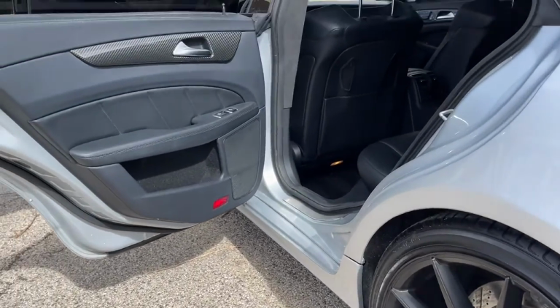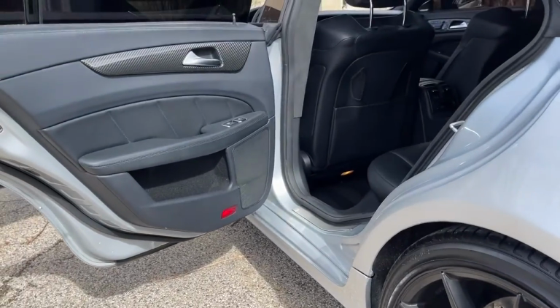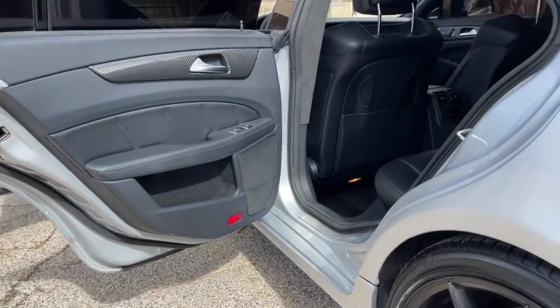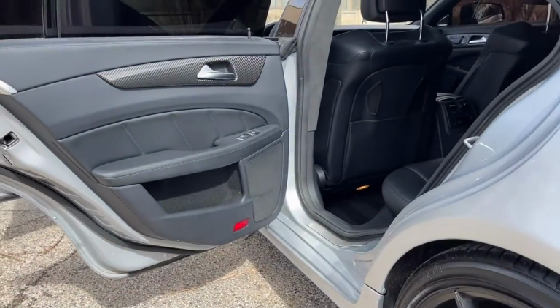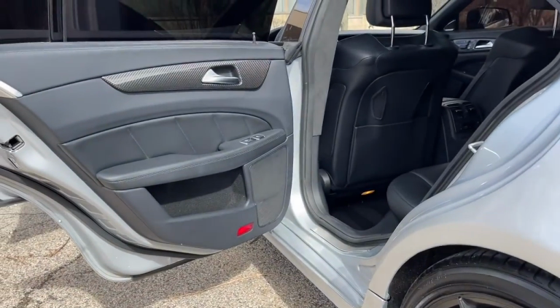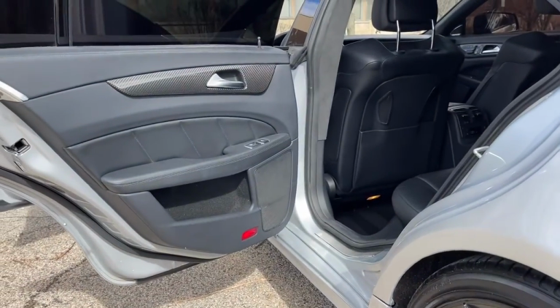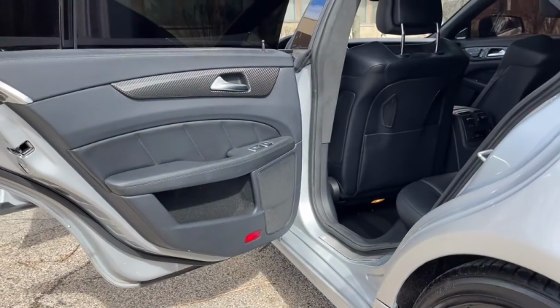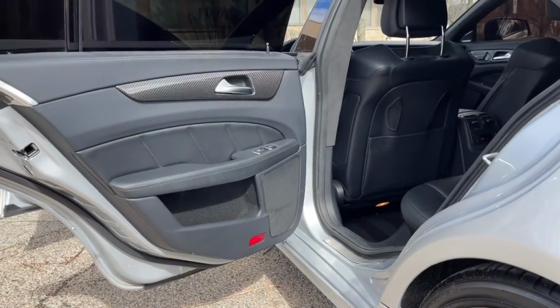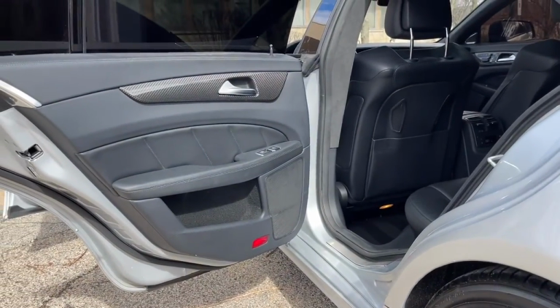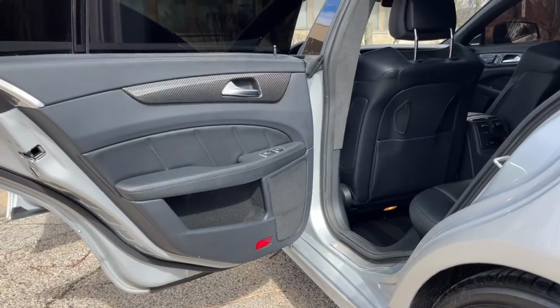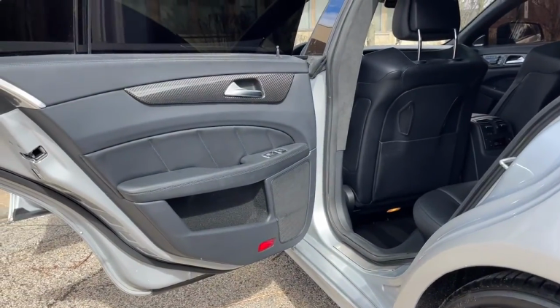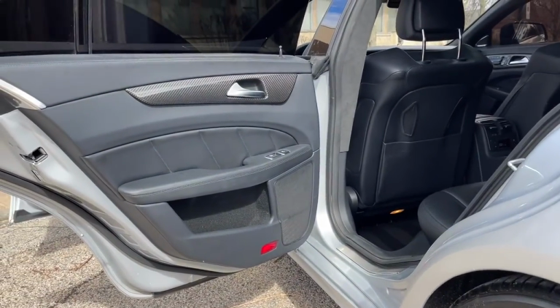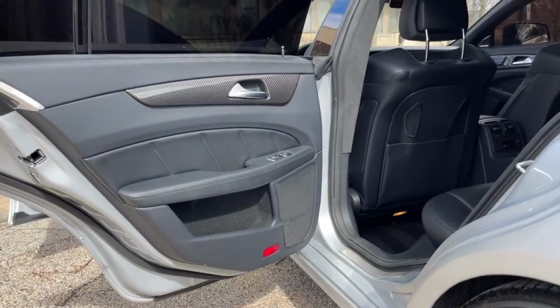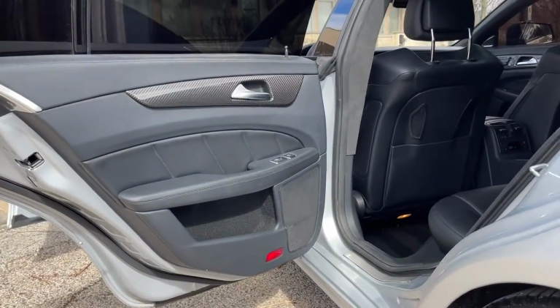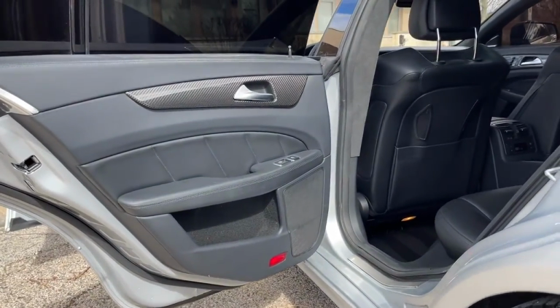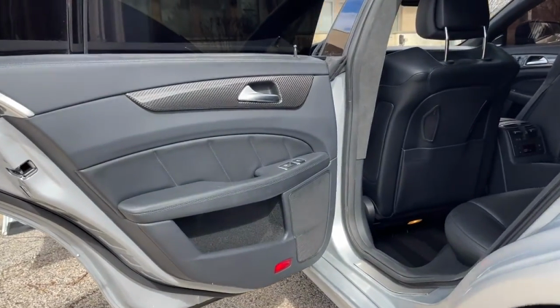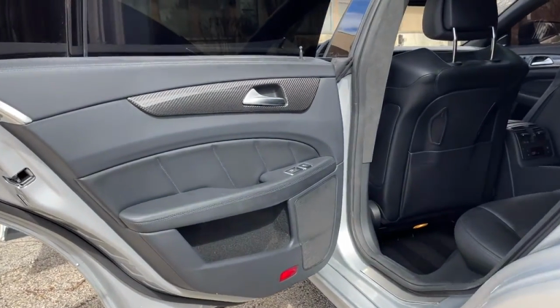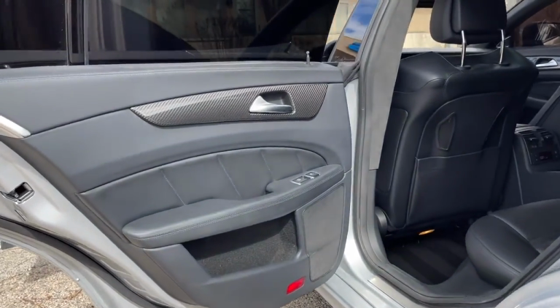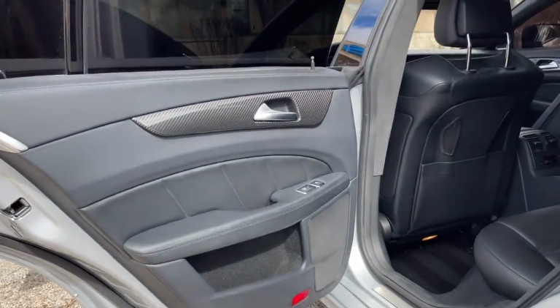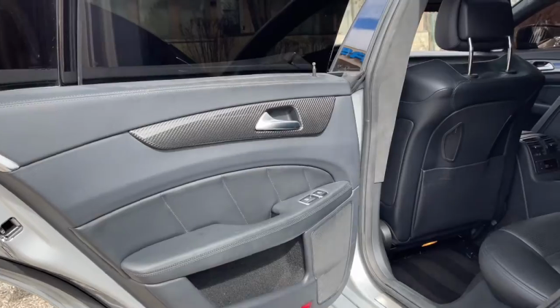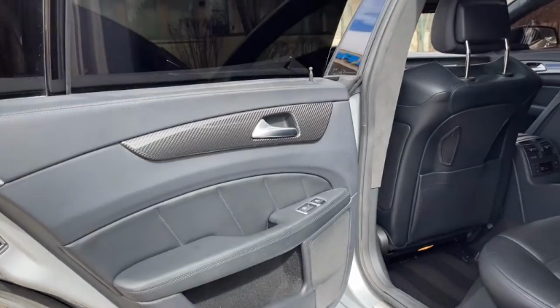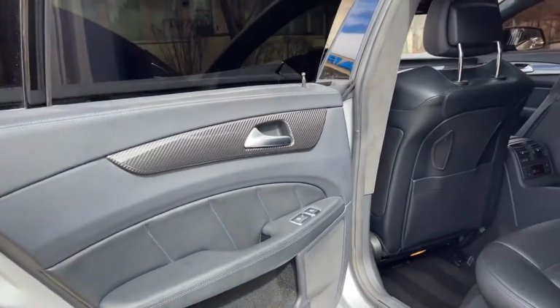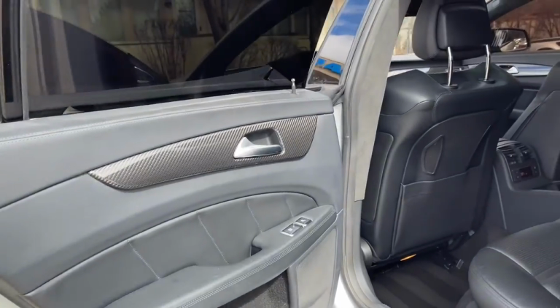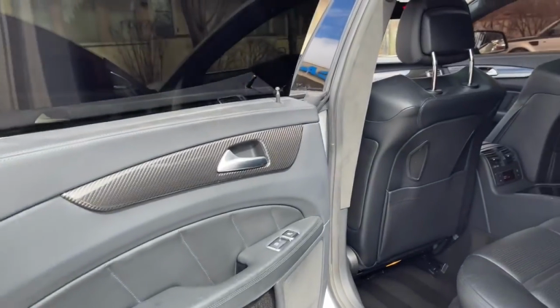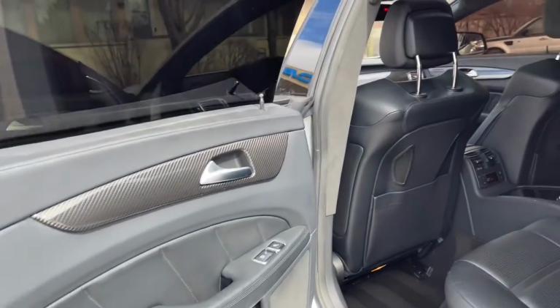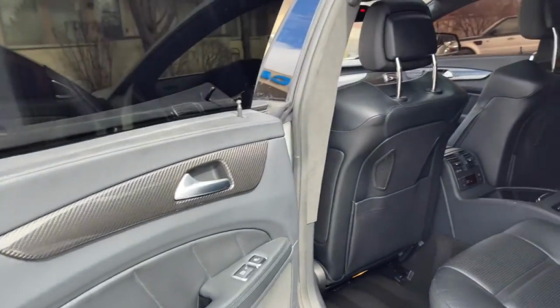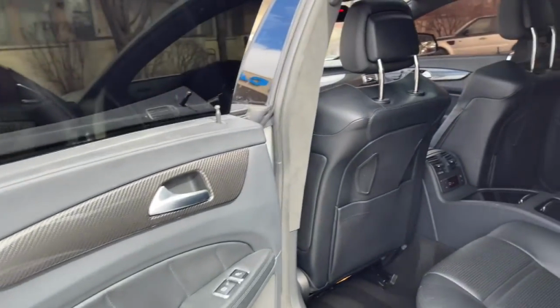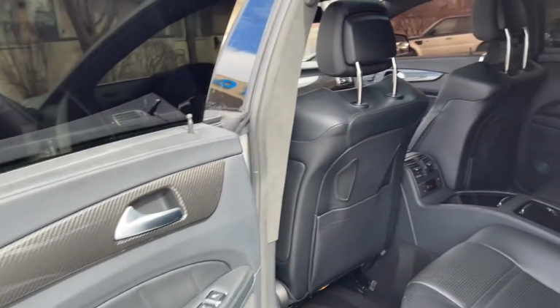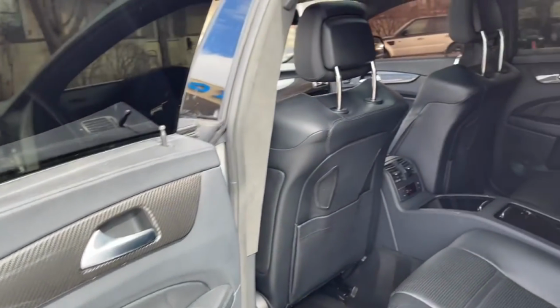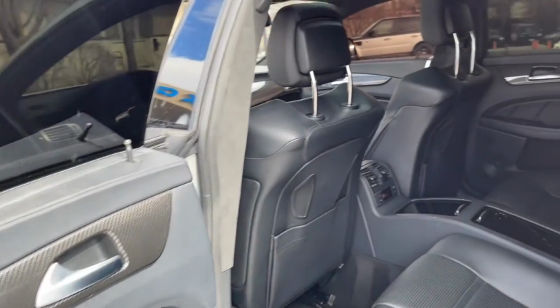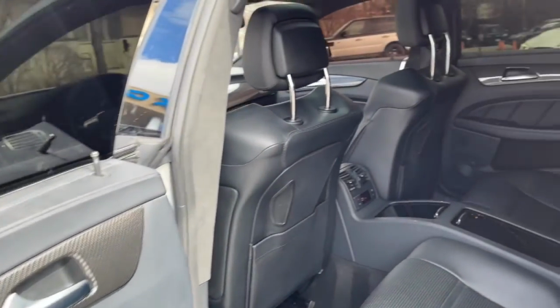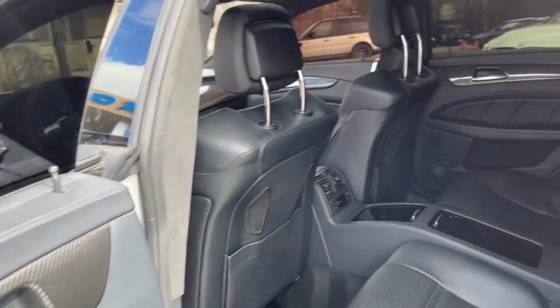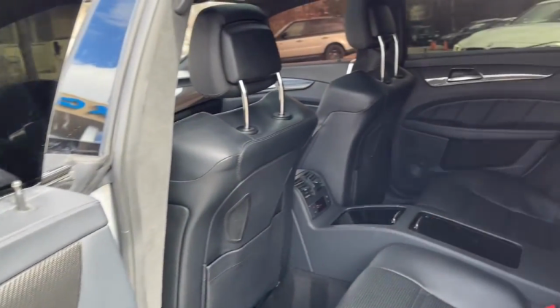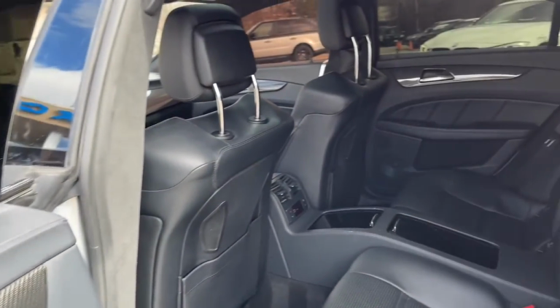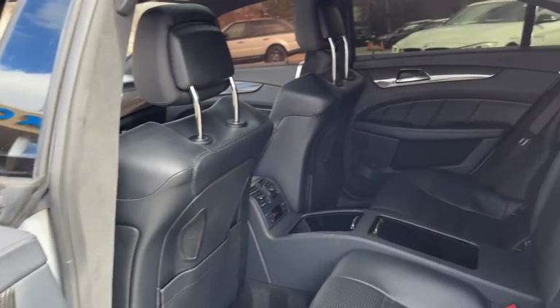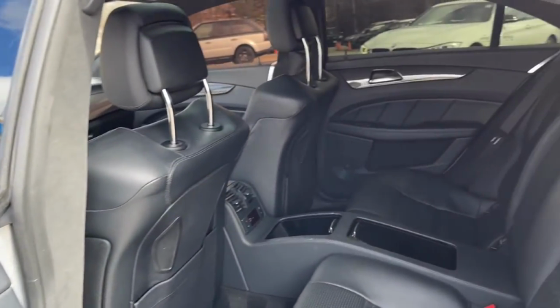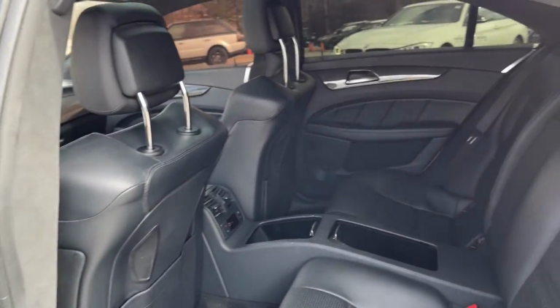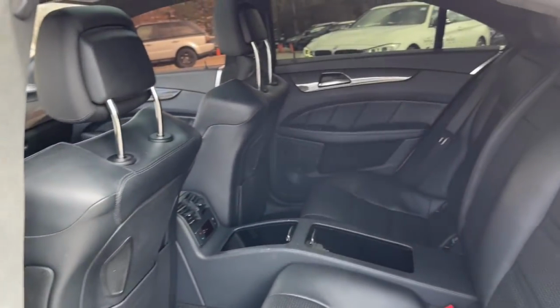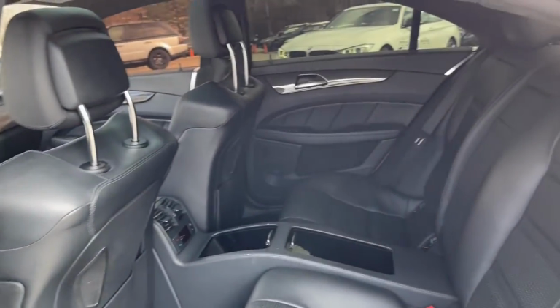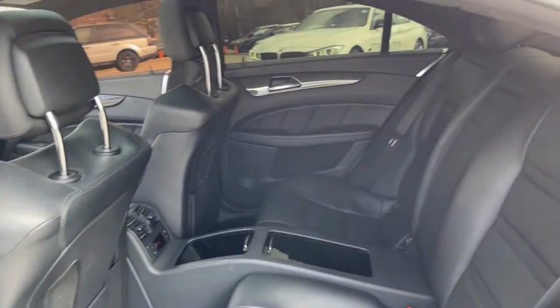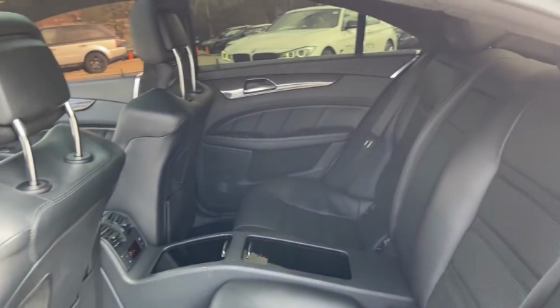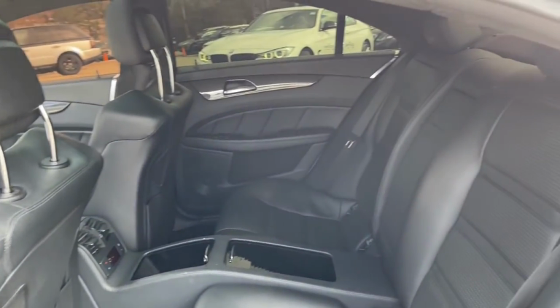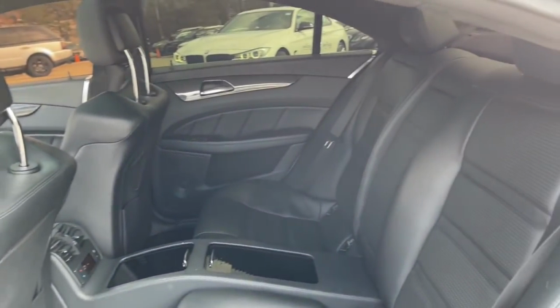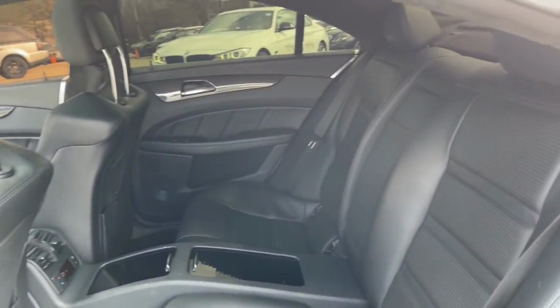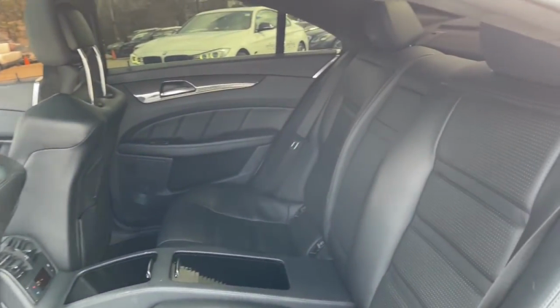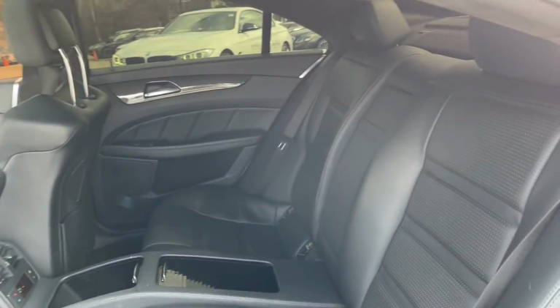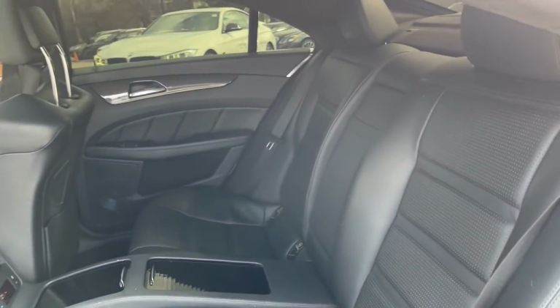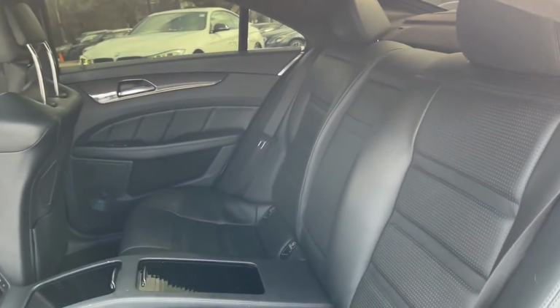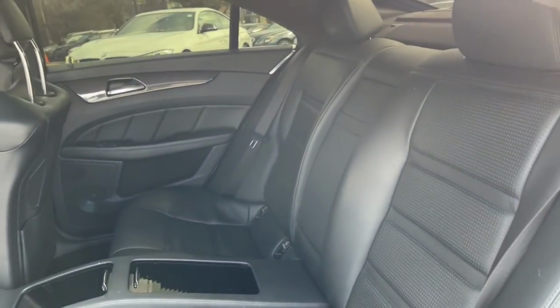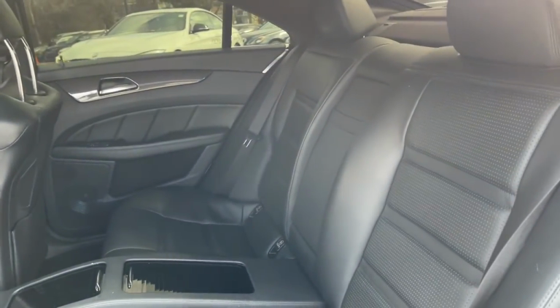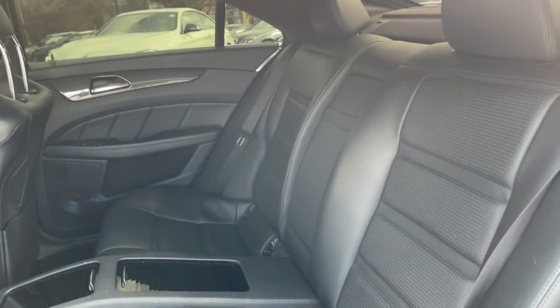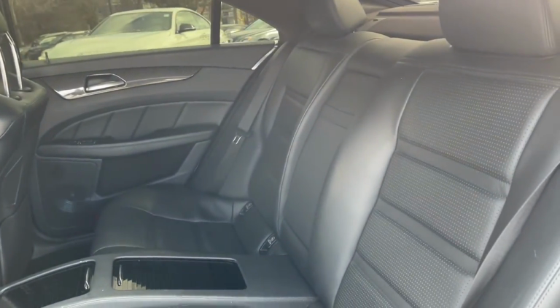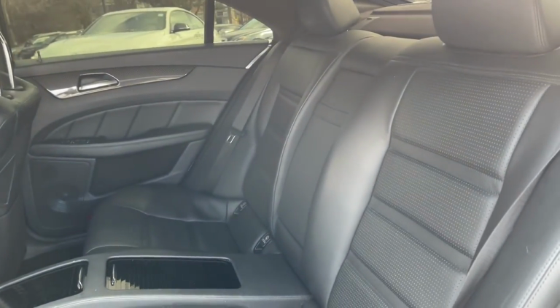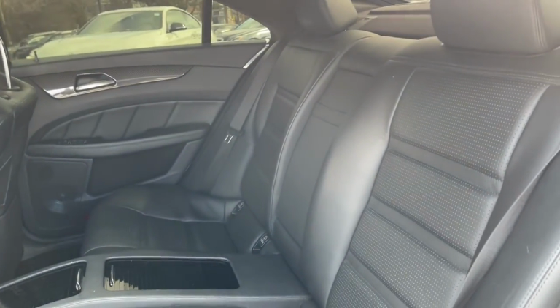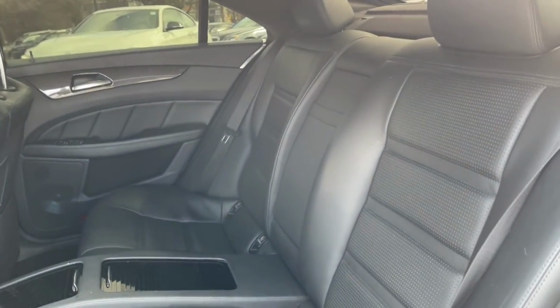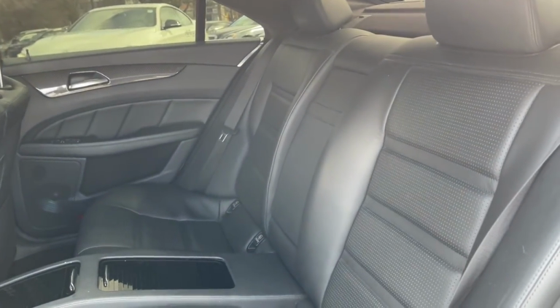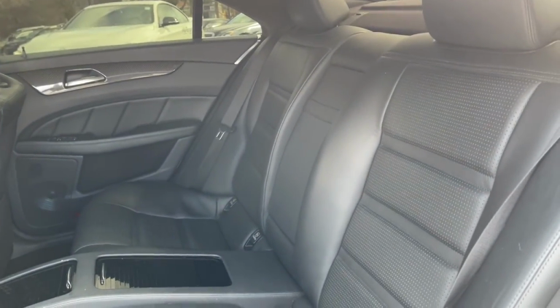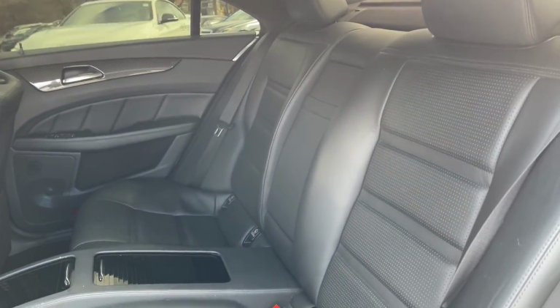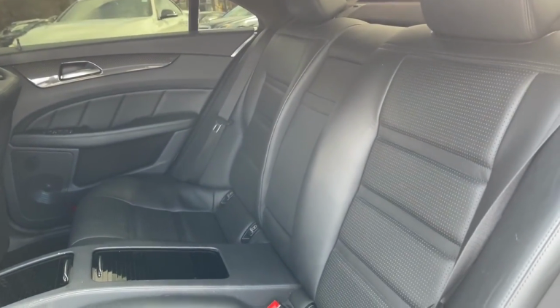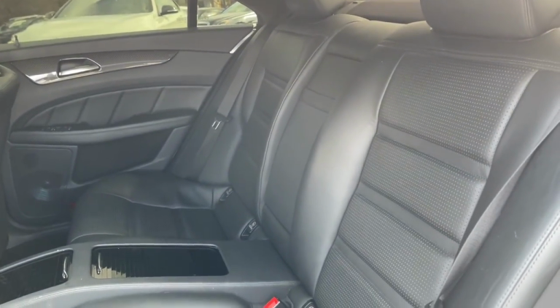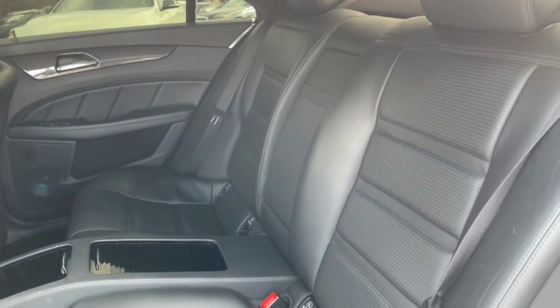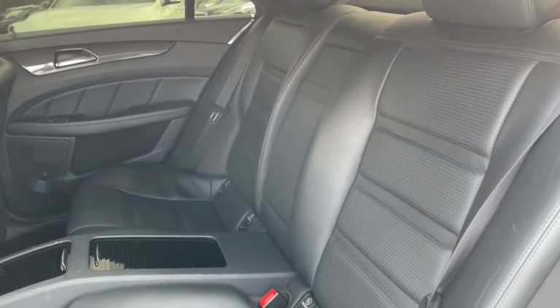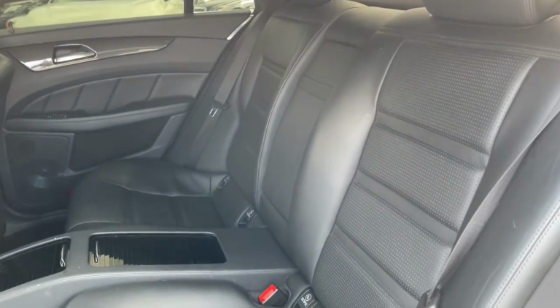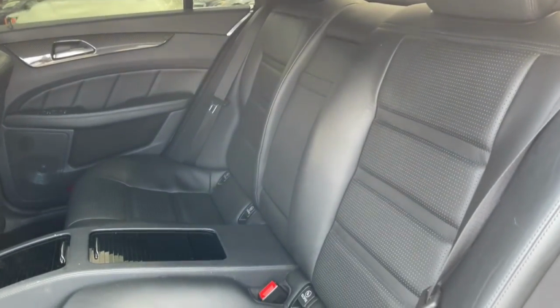Satellite radio. HD radio. Bluetooth. Power trunk closer. 20-inch alloy wheels.